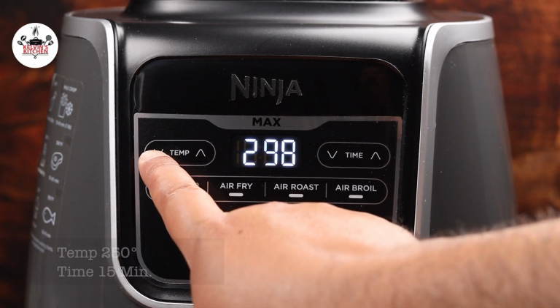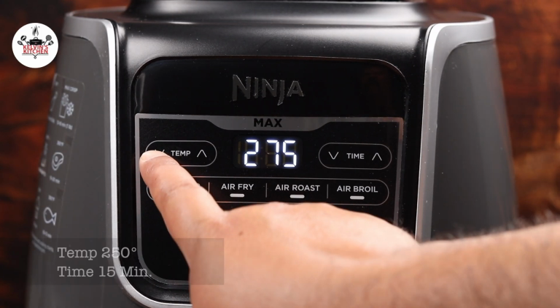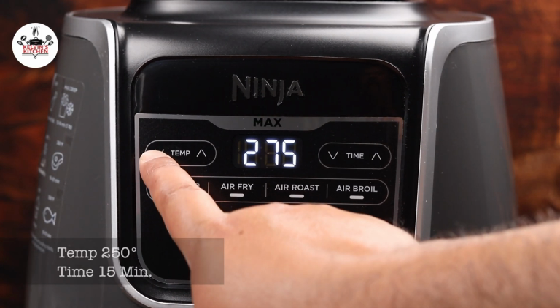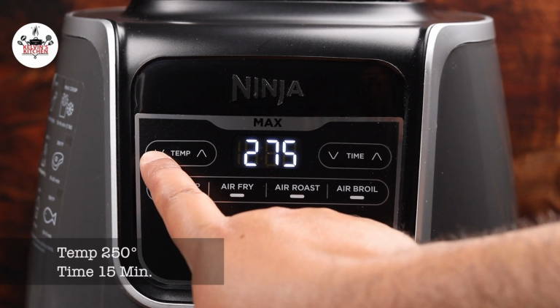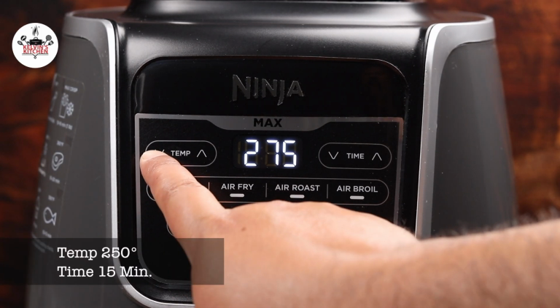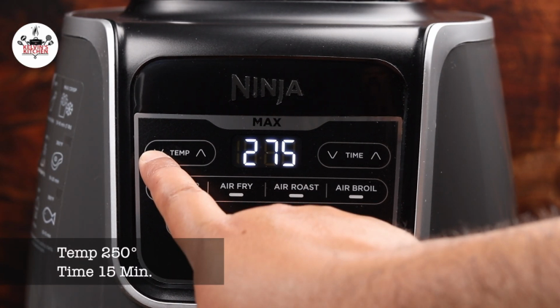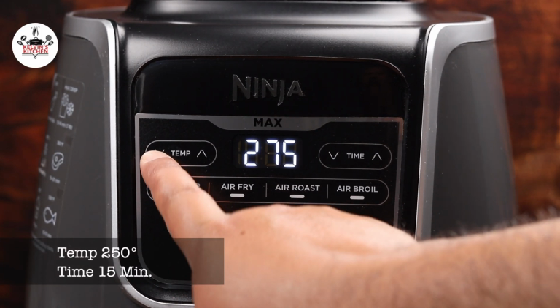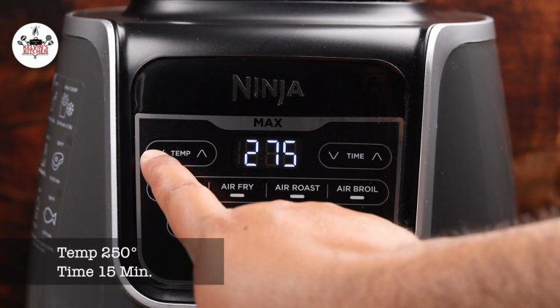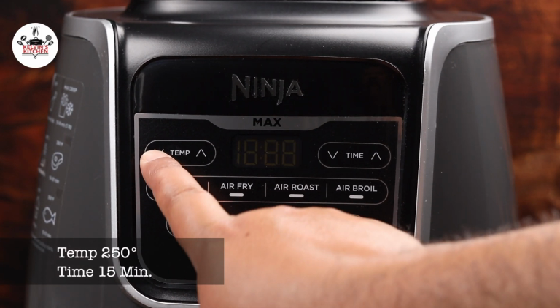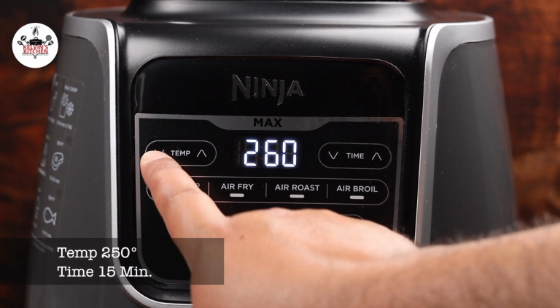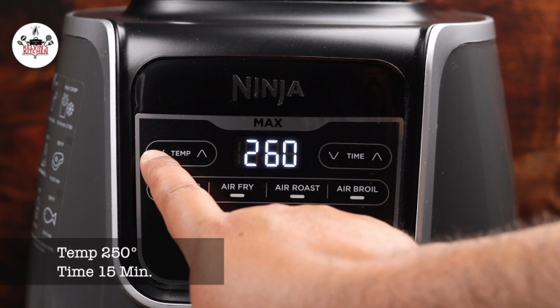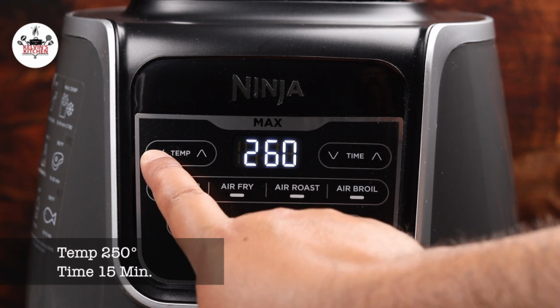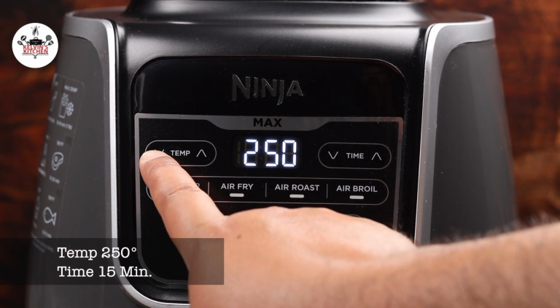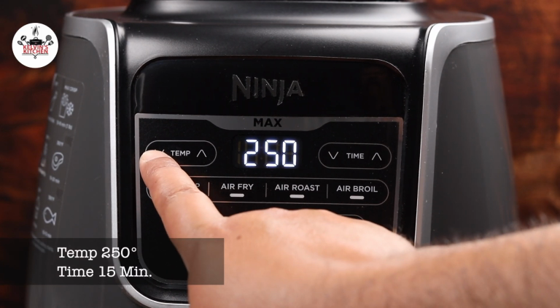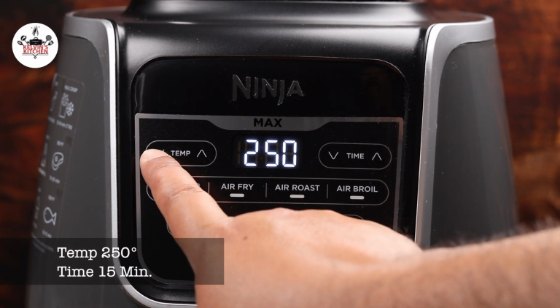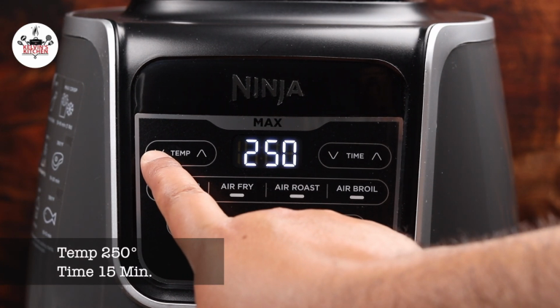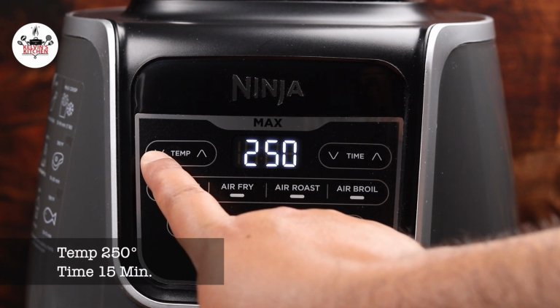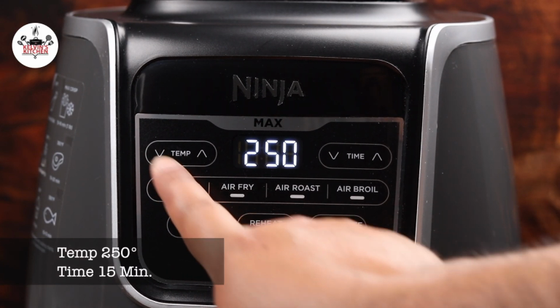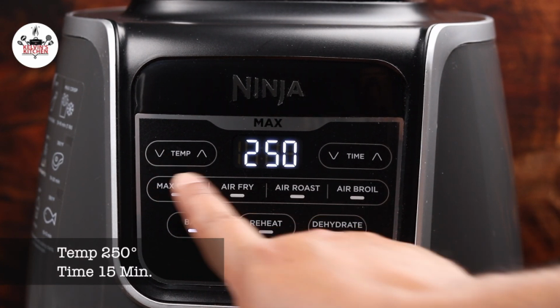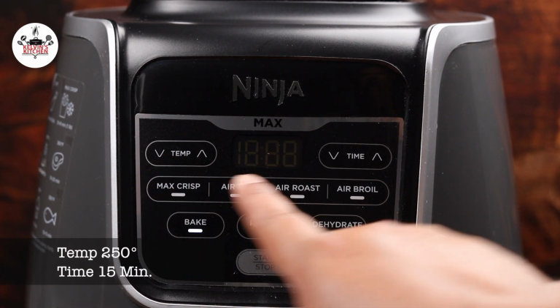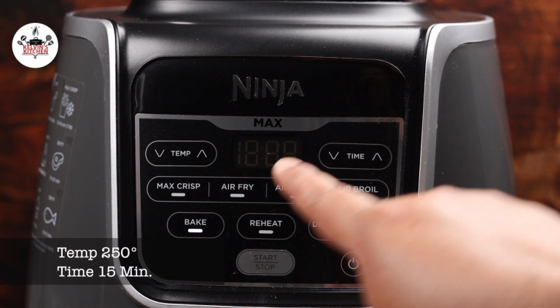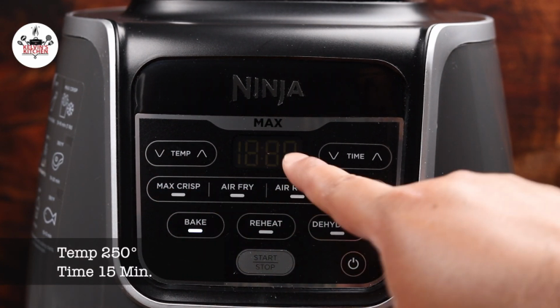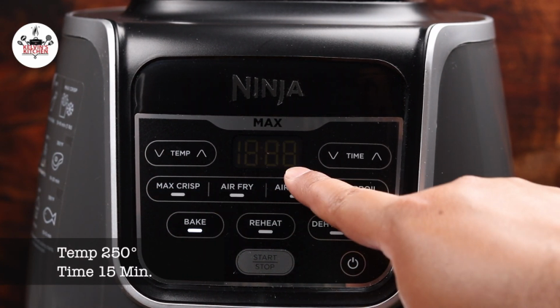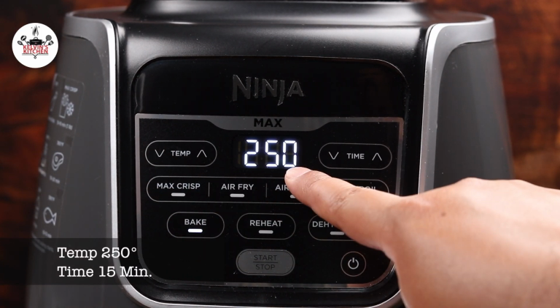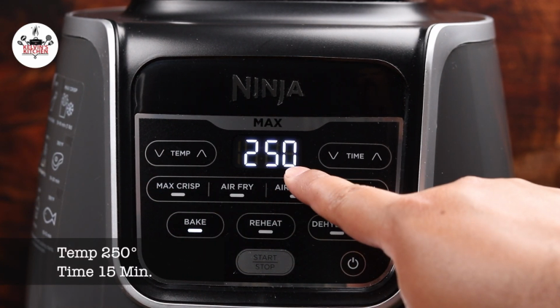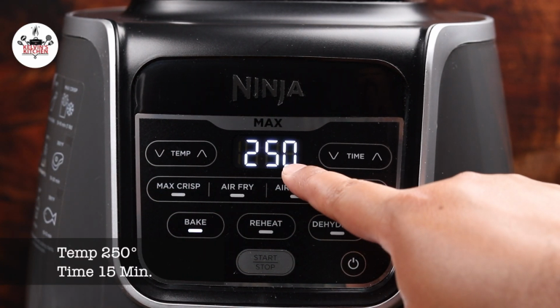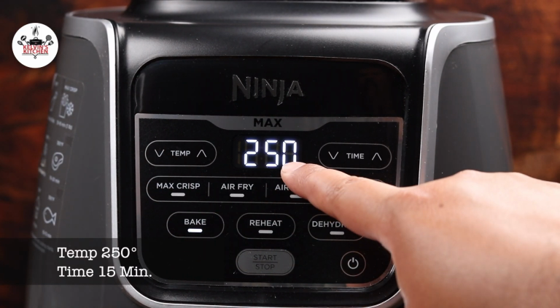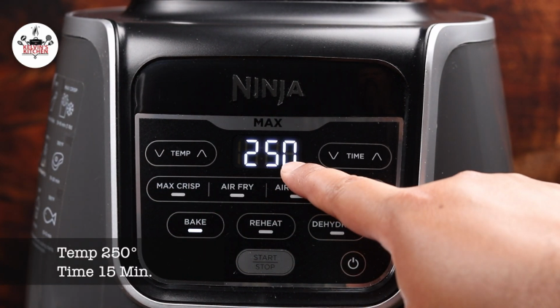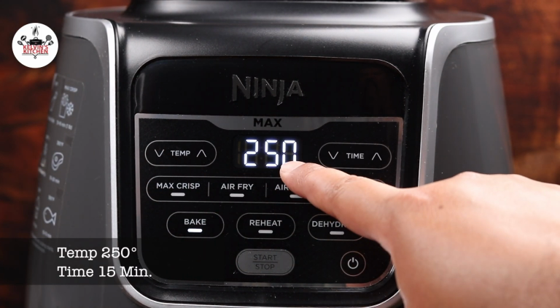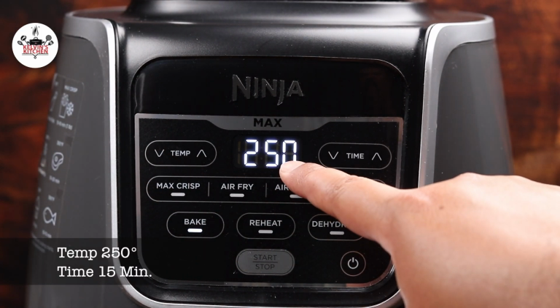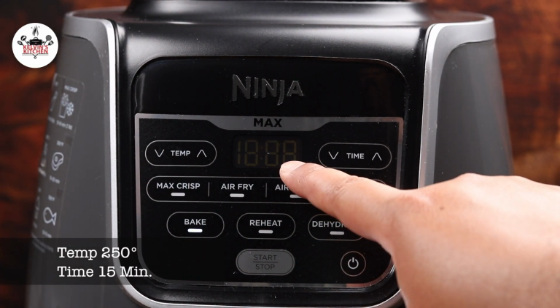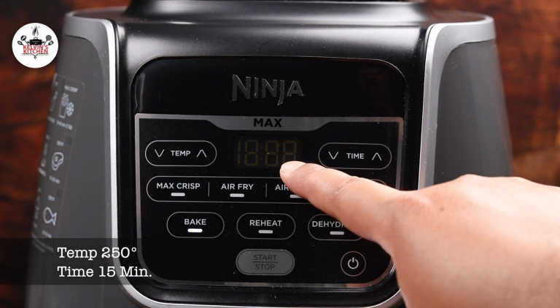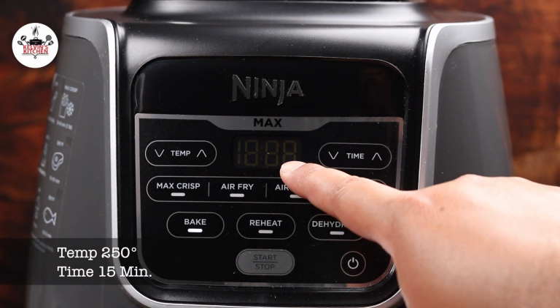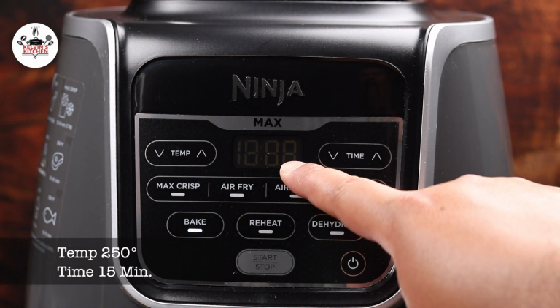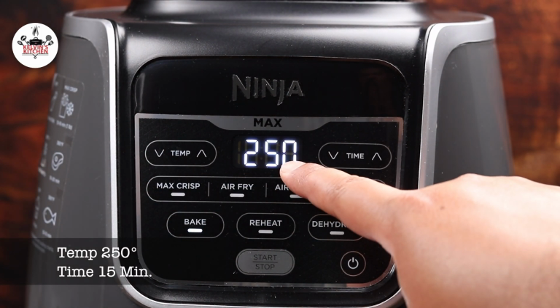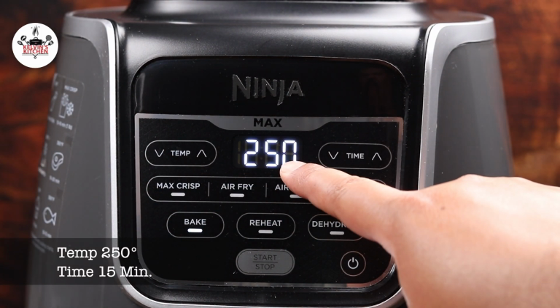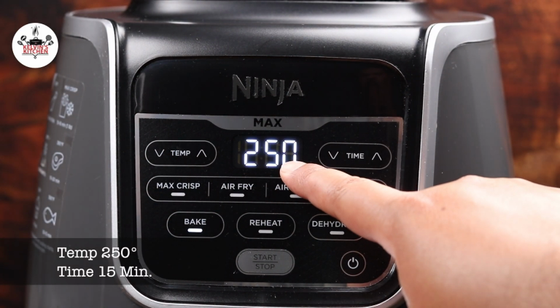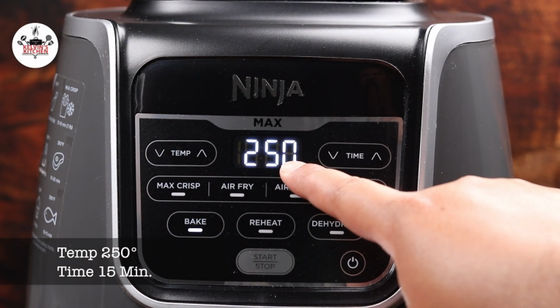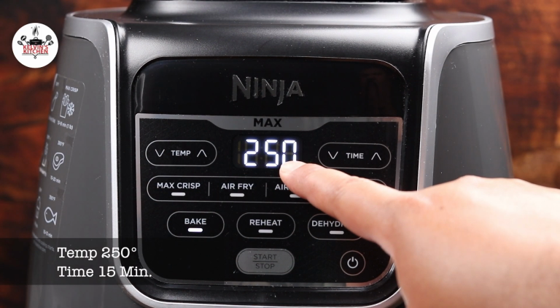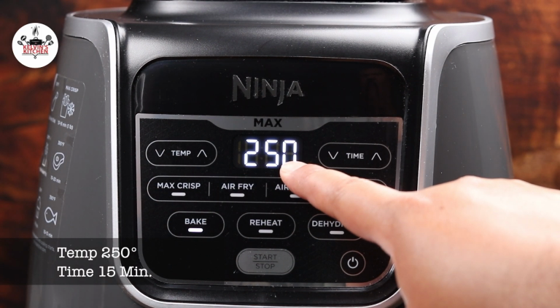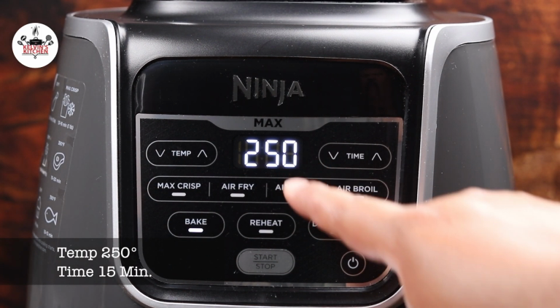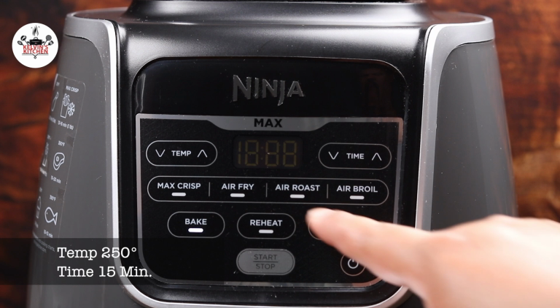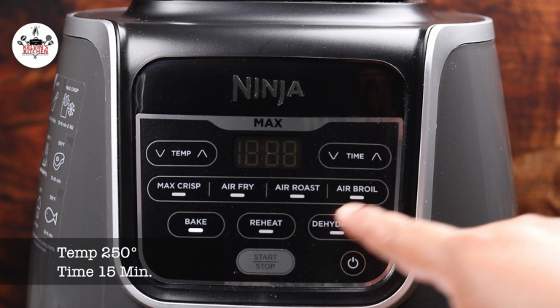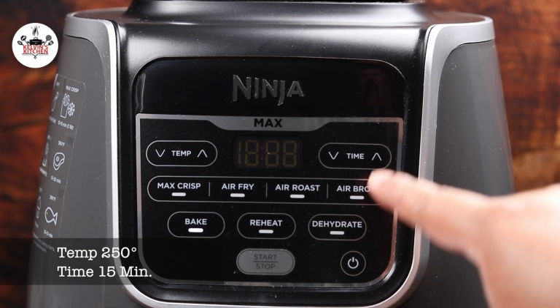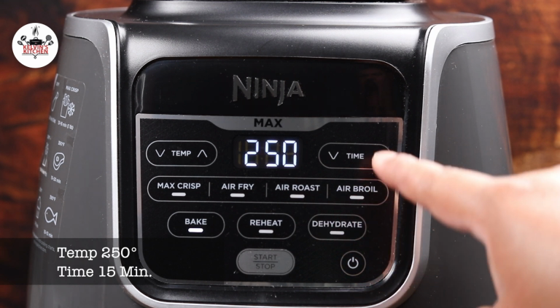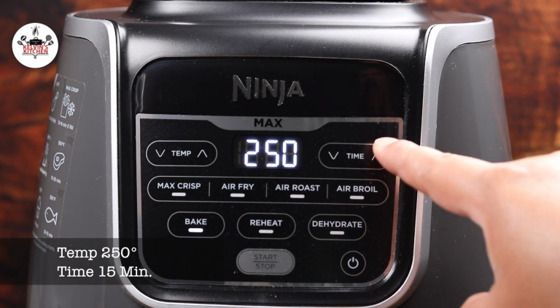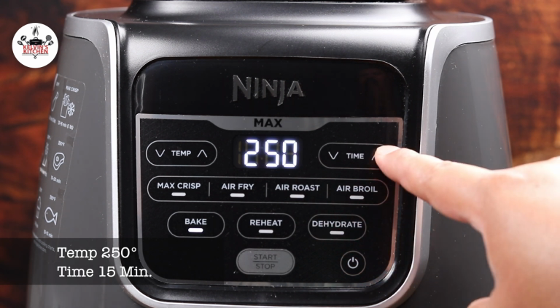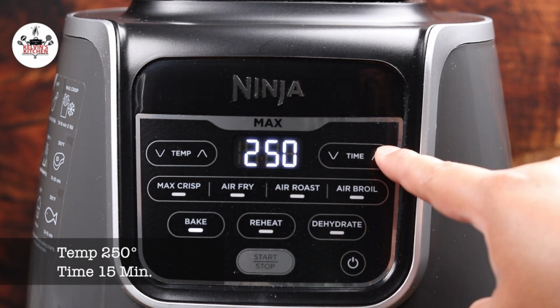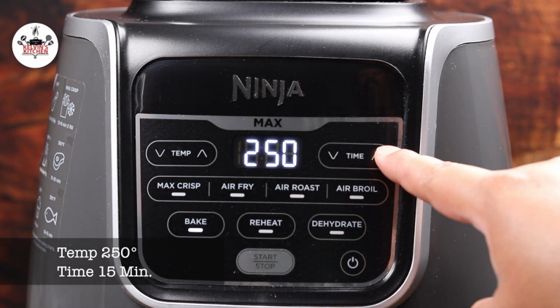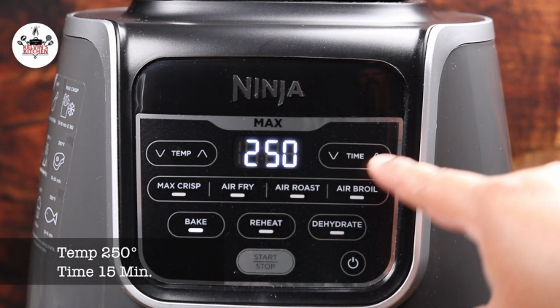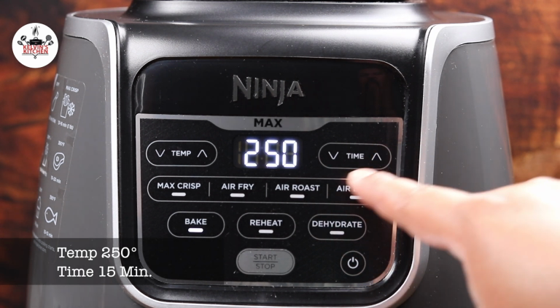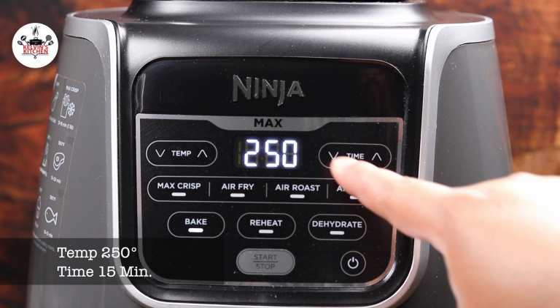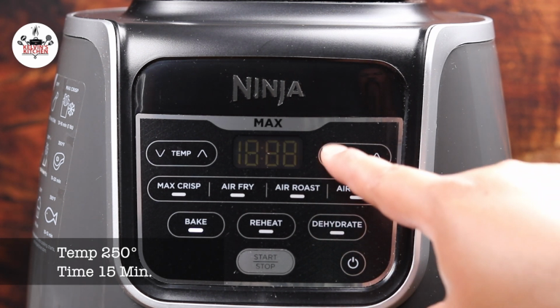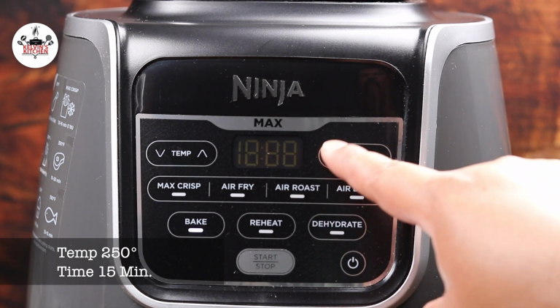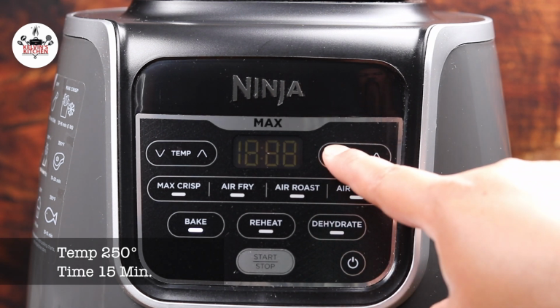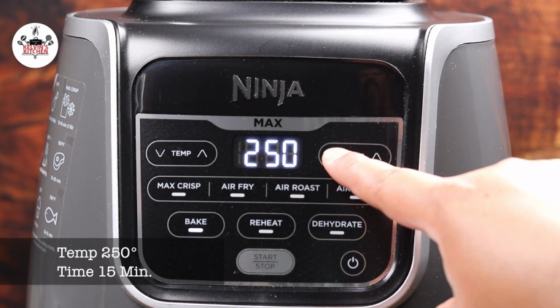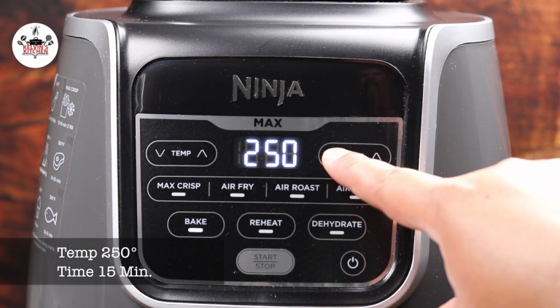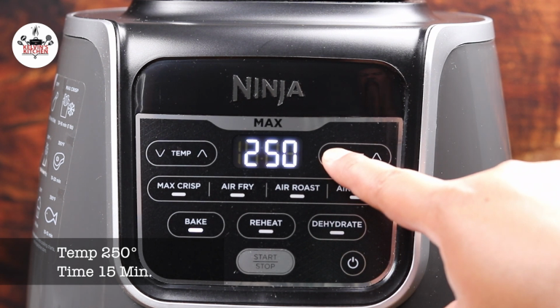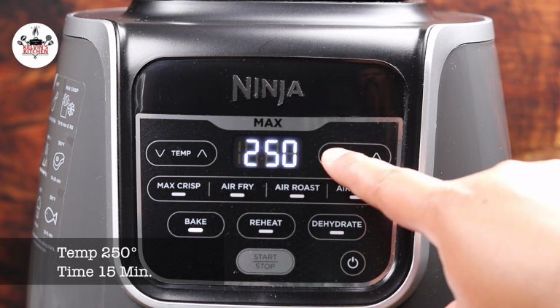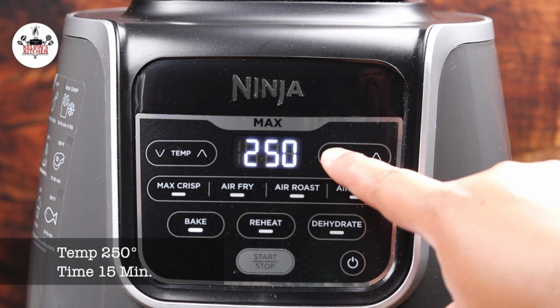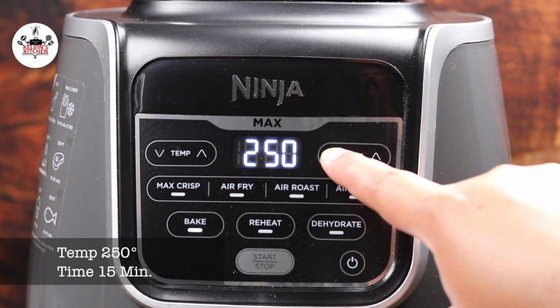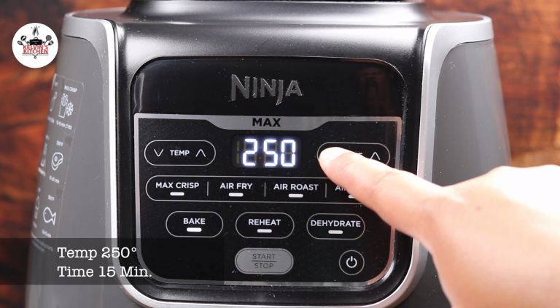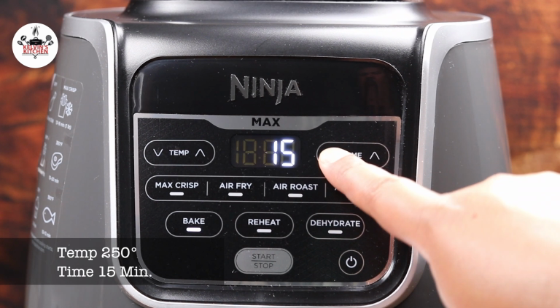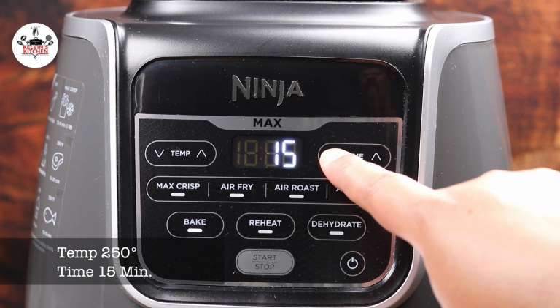Now, set the temperature to 250 degrees for 15 minutes.